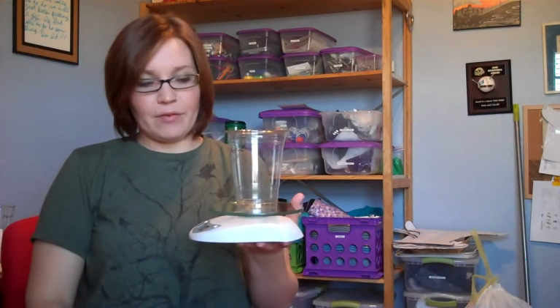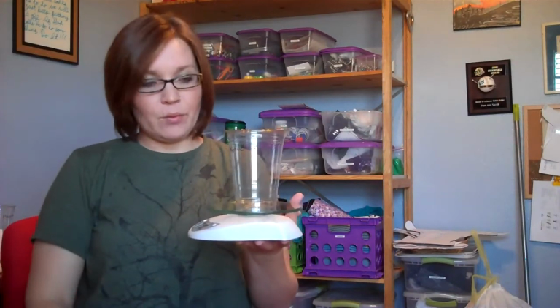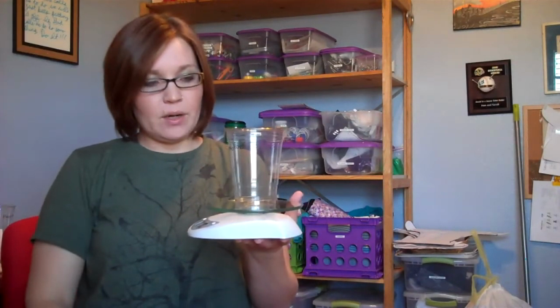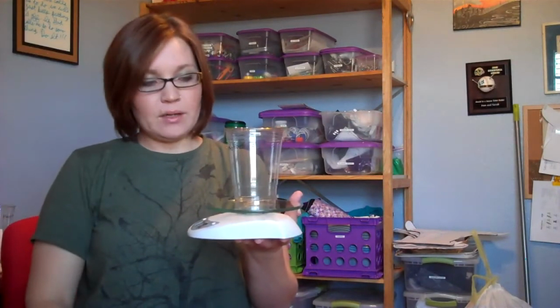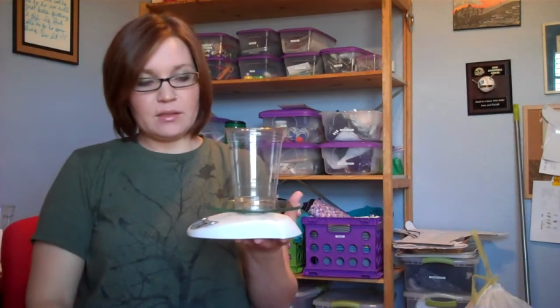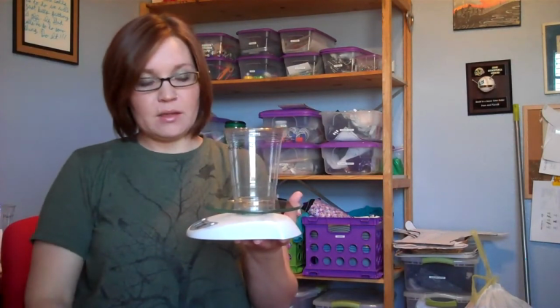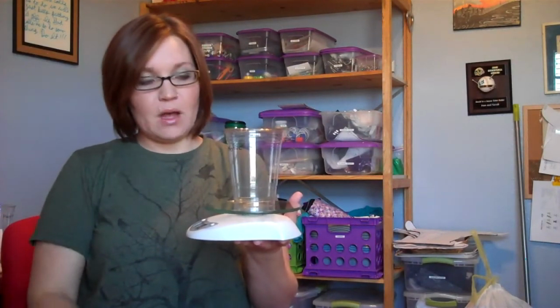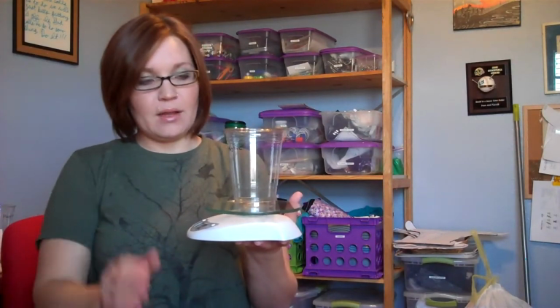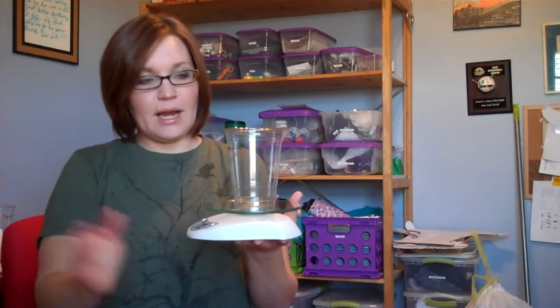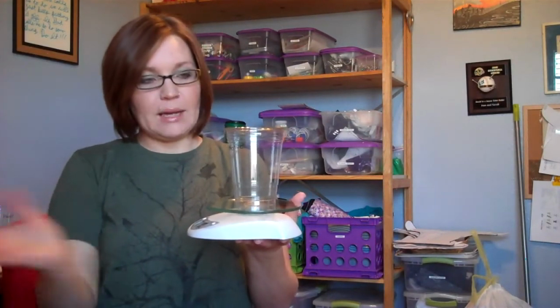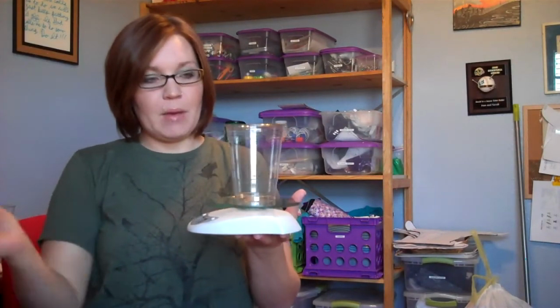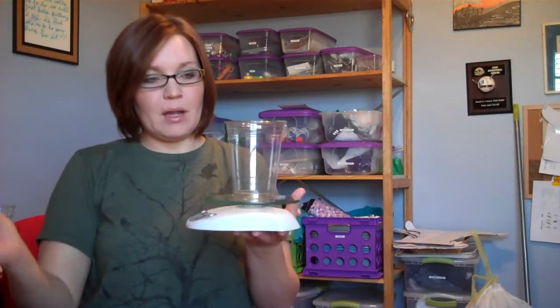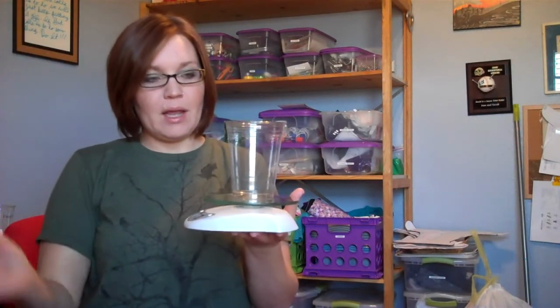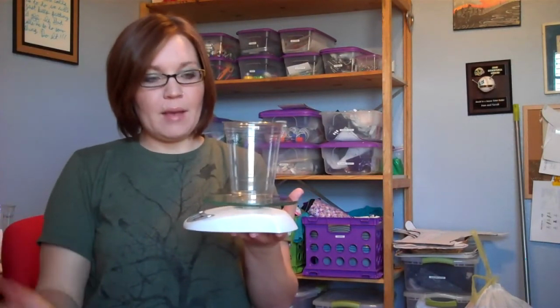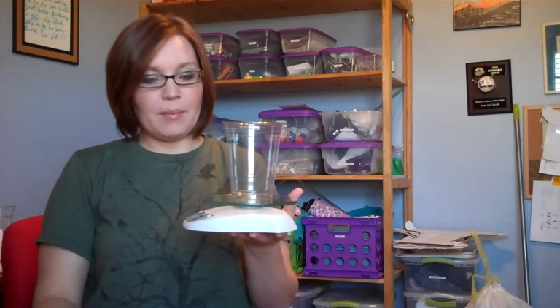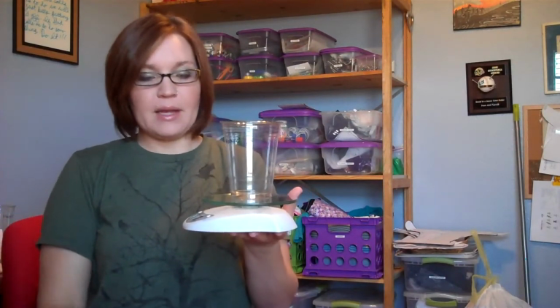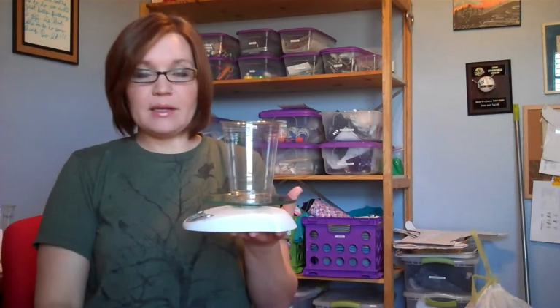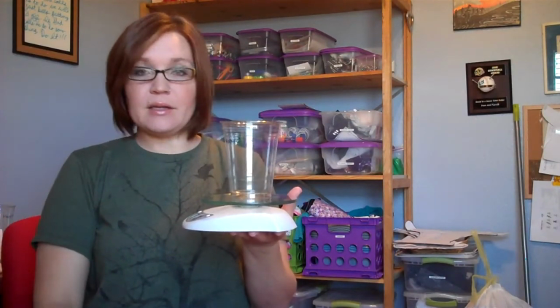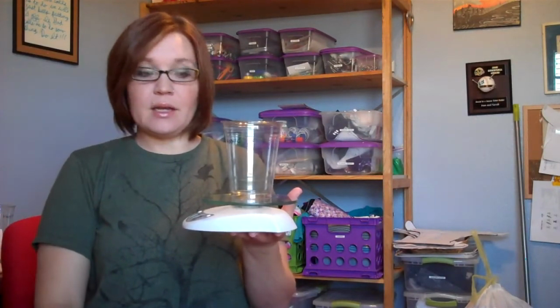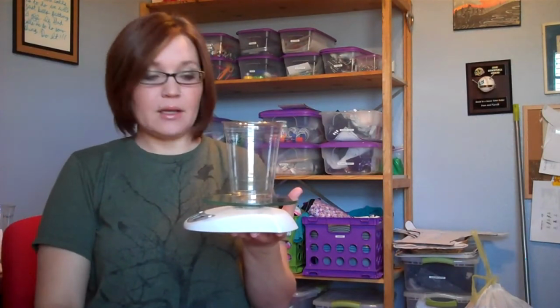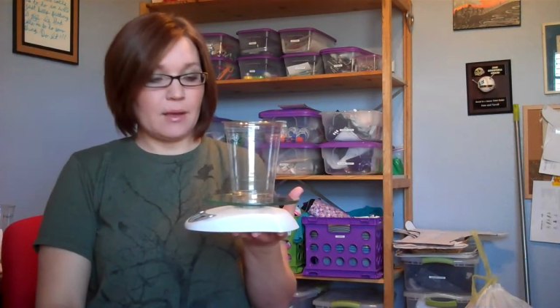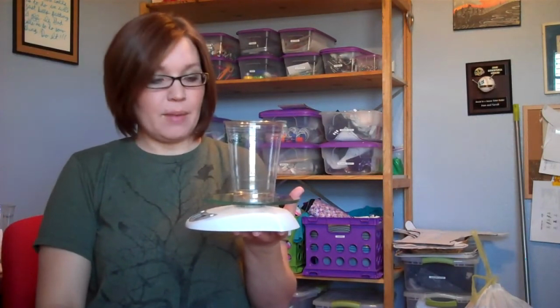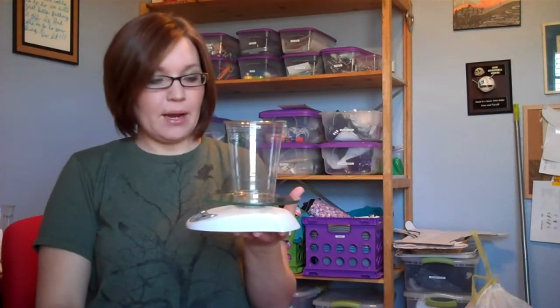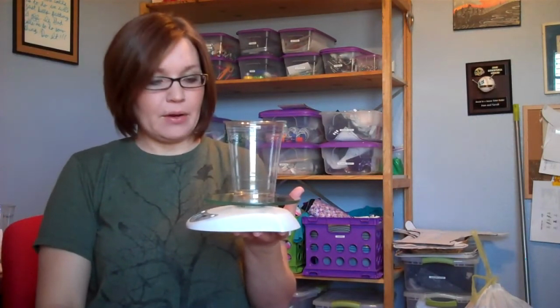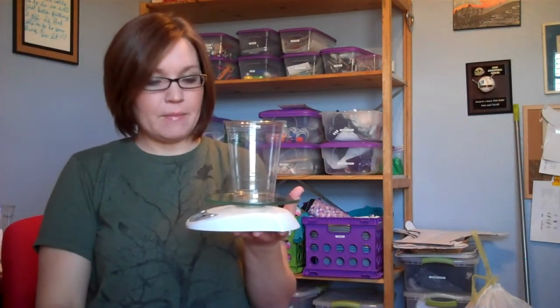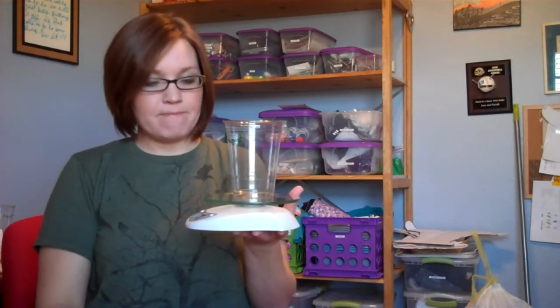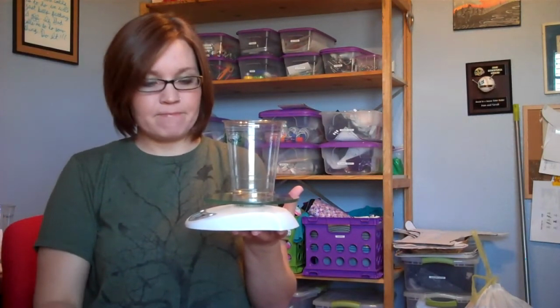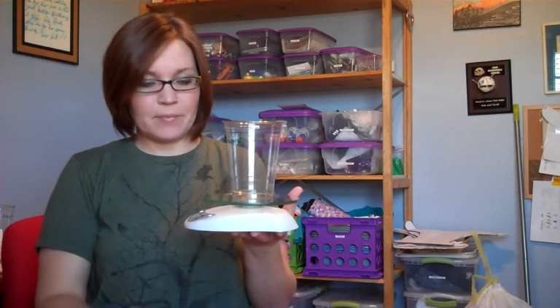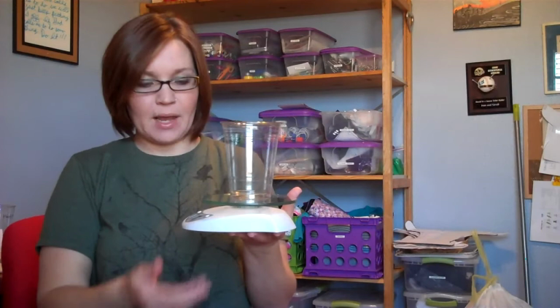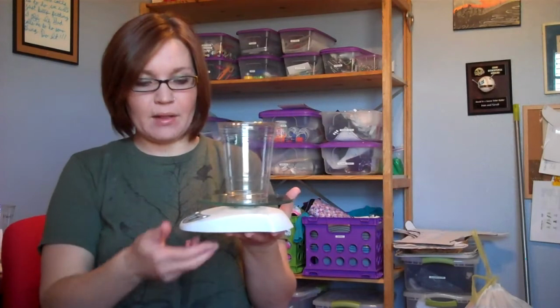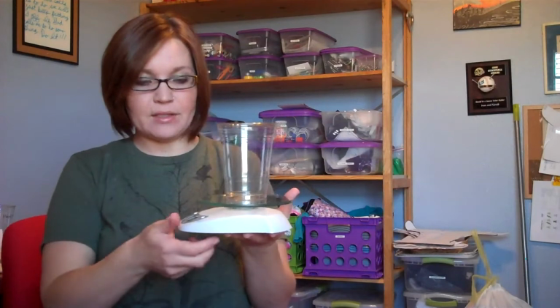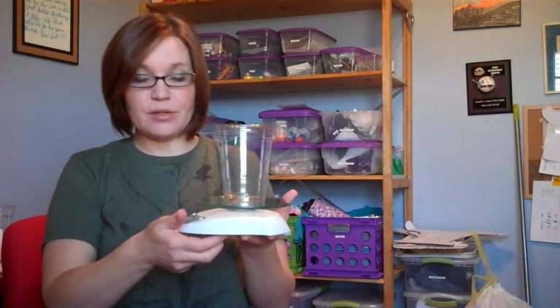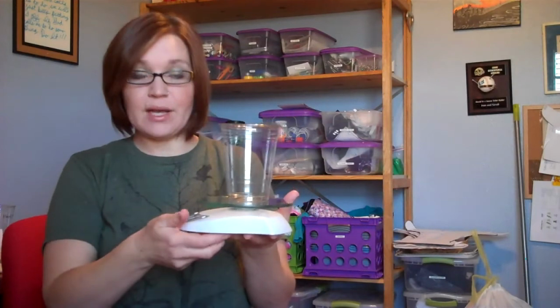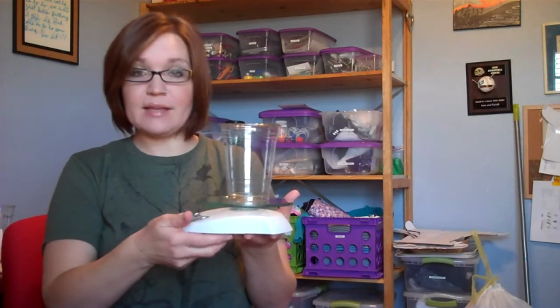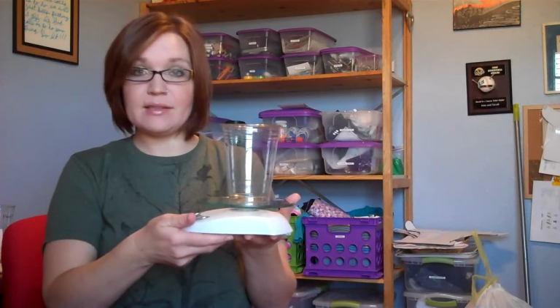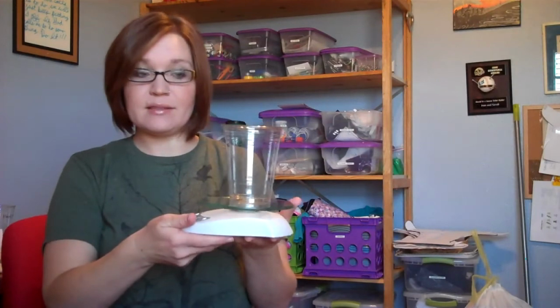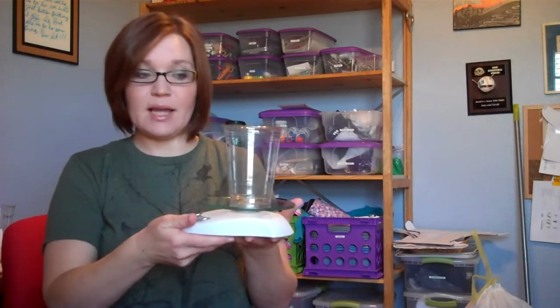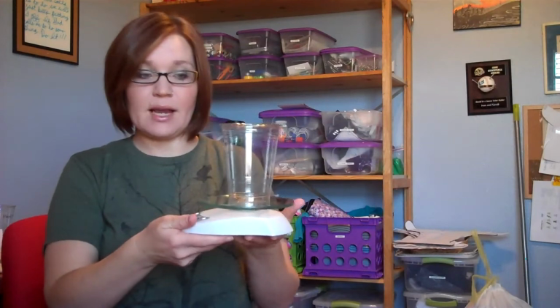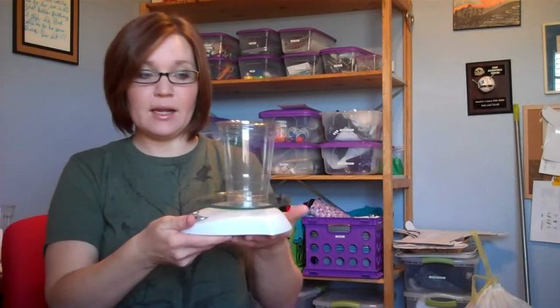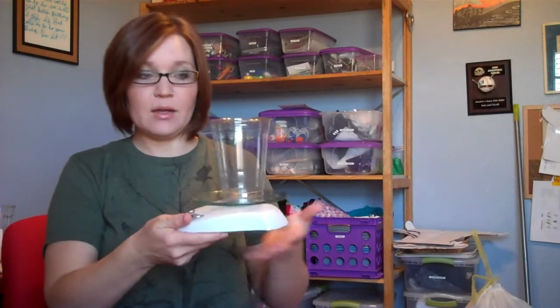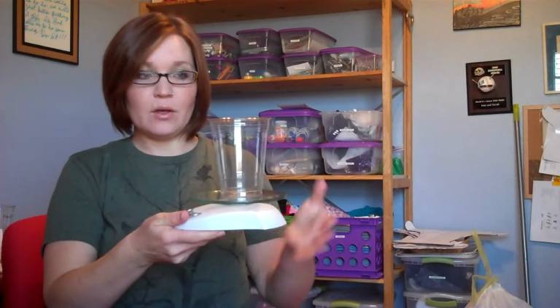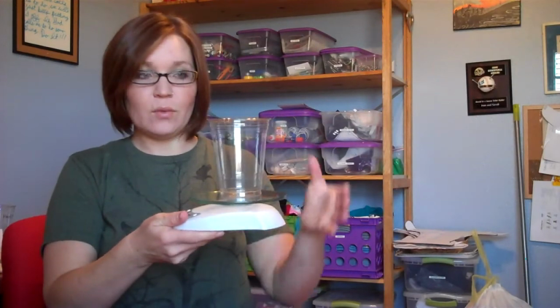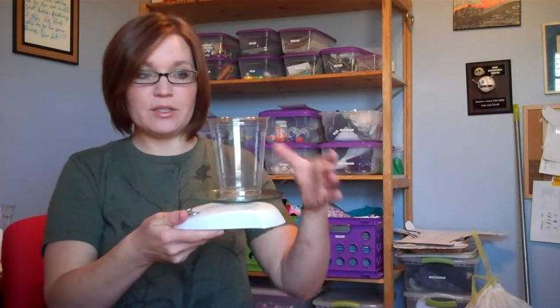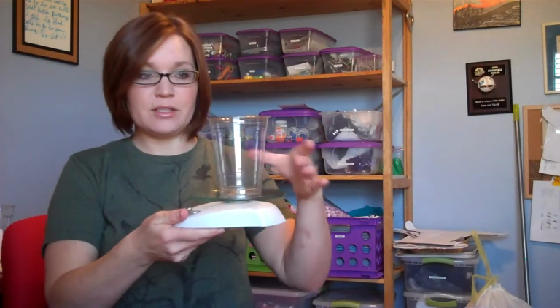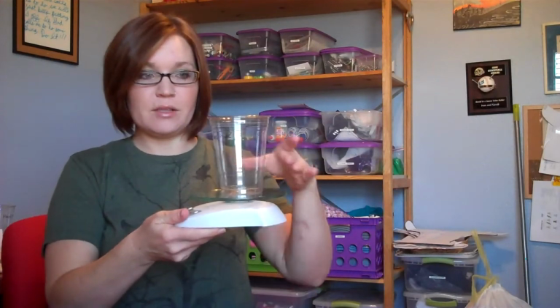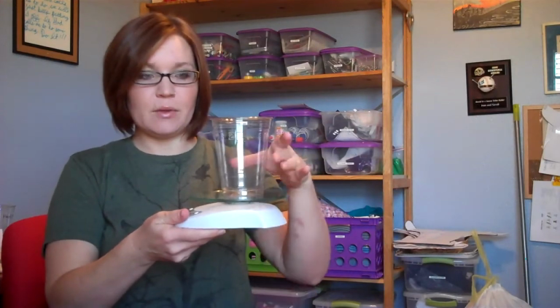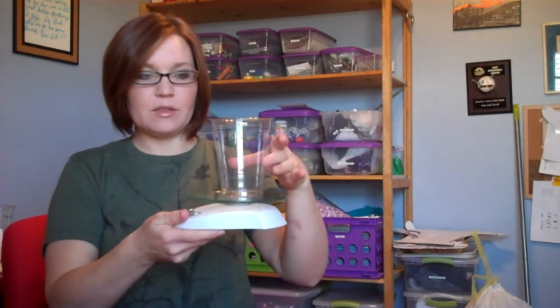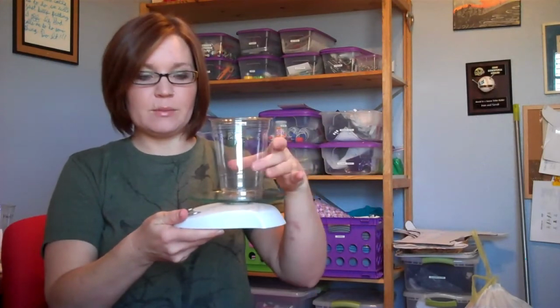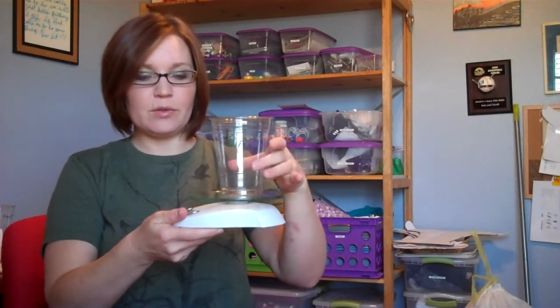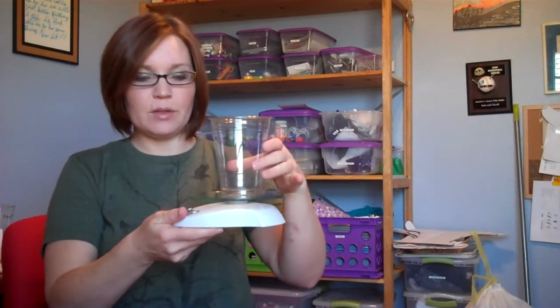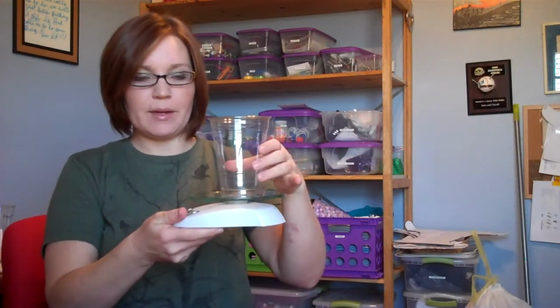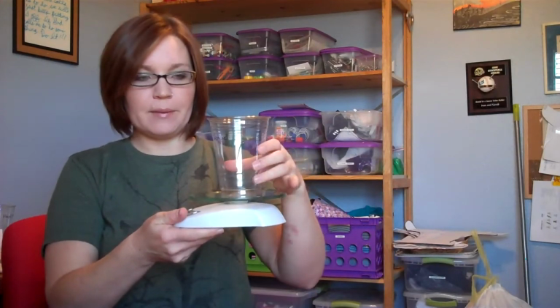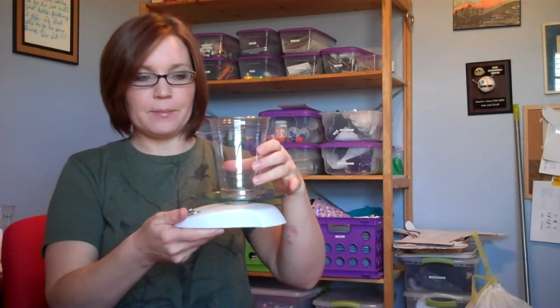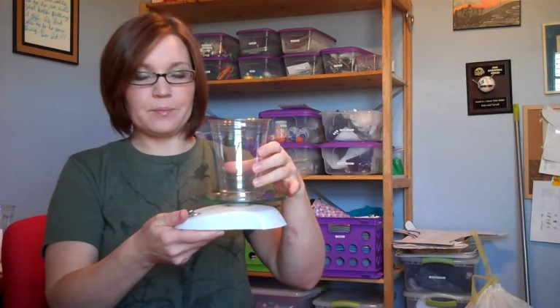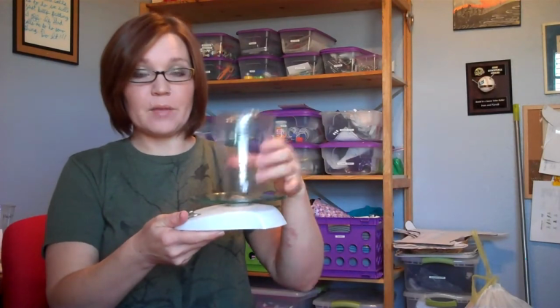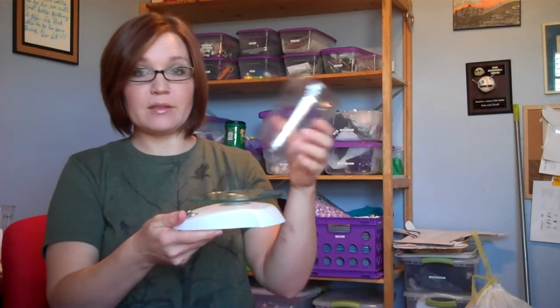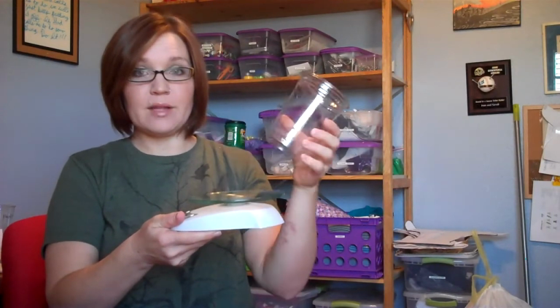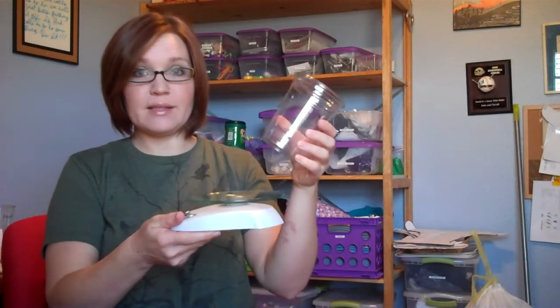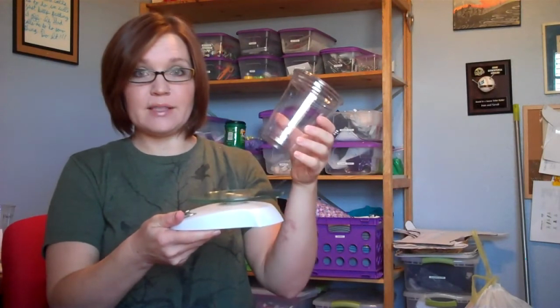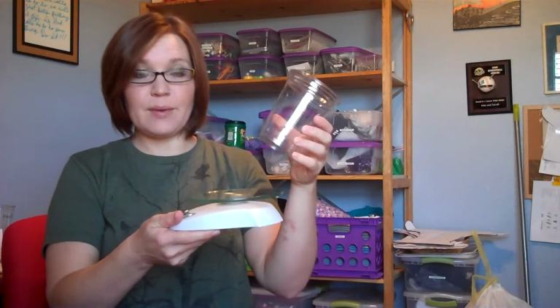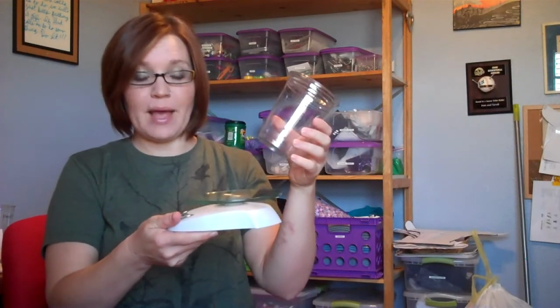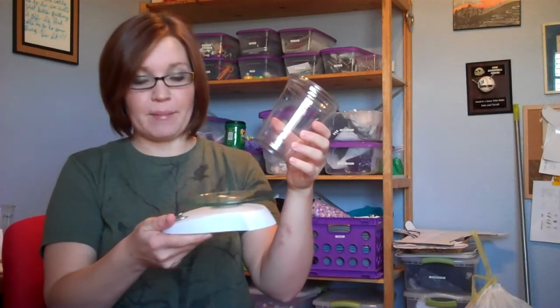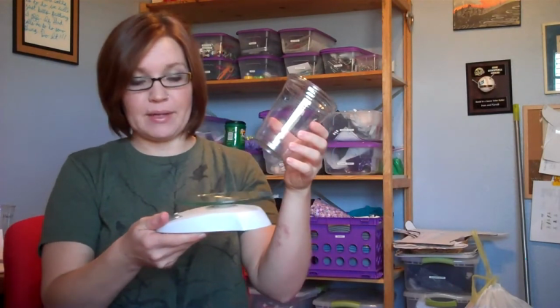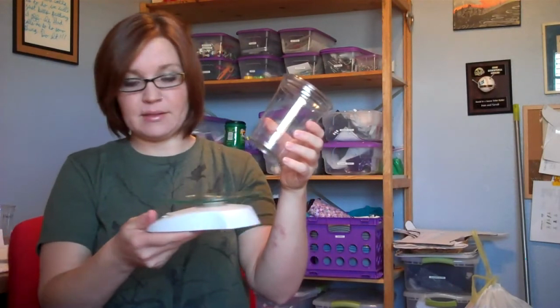tear the scale and then pour the water into the cup and see how many ounces we get. Afterwards, I'll line them all up and compare them, and I'll let you guys decide which is the most absorbent. So let's see what happens.